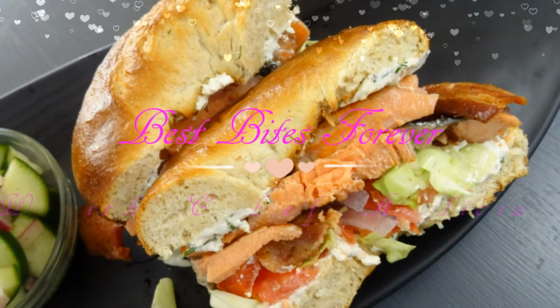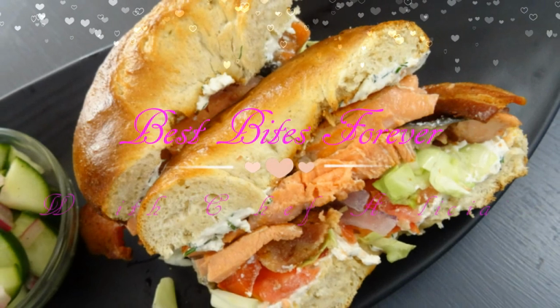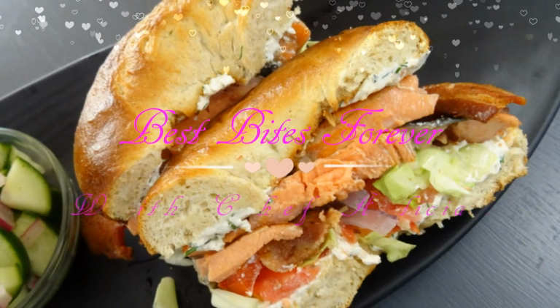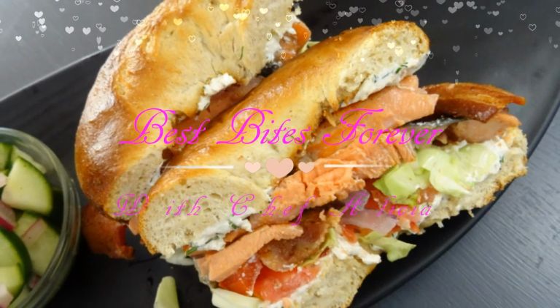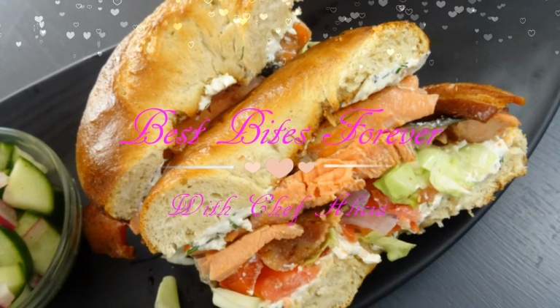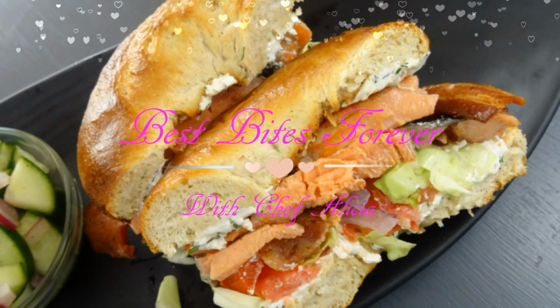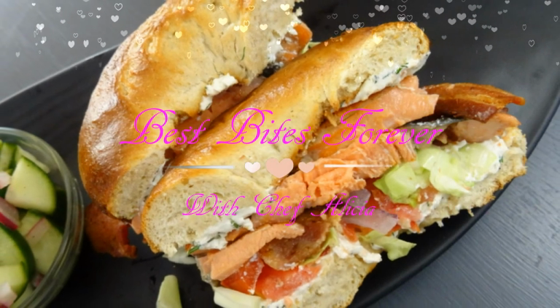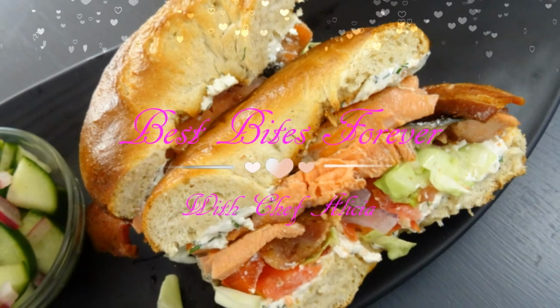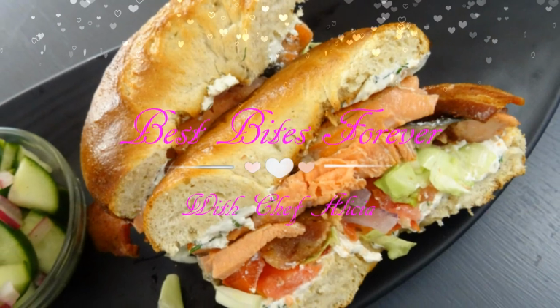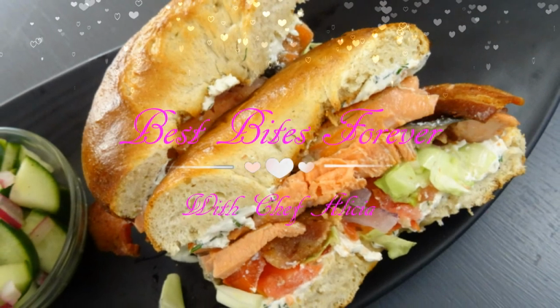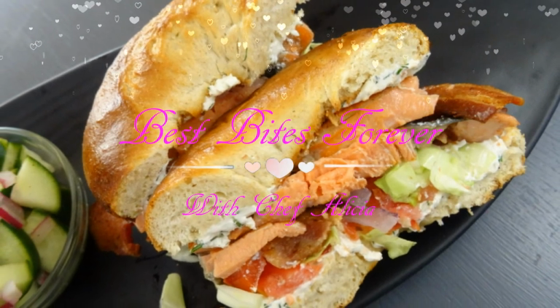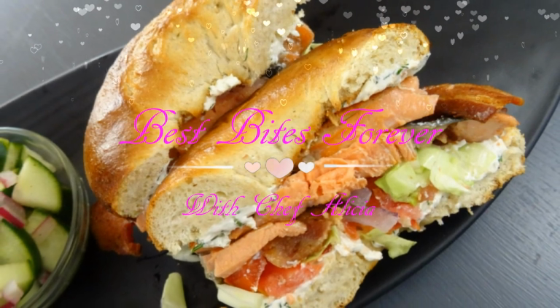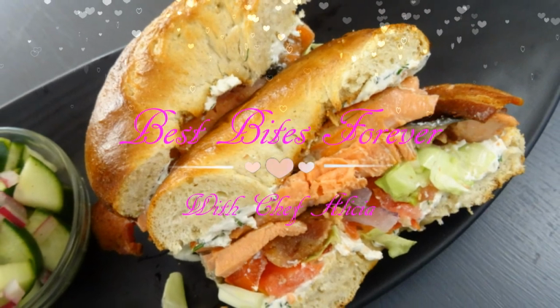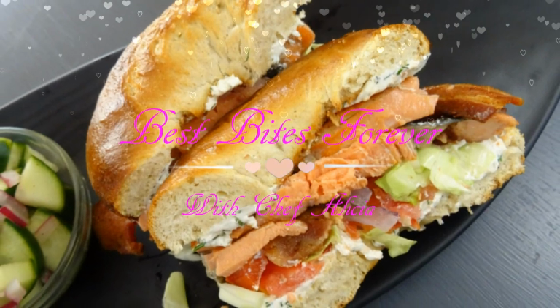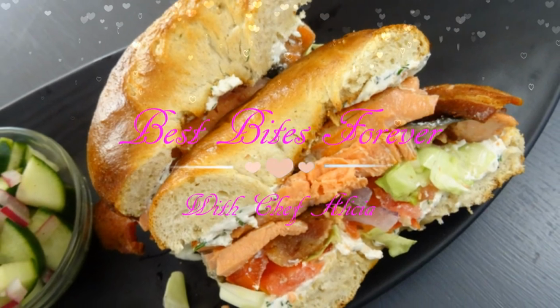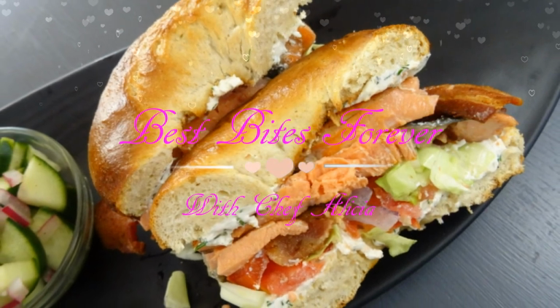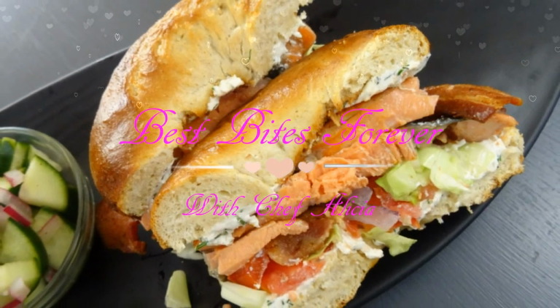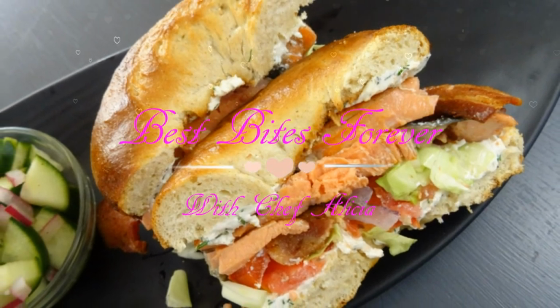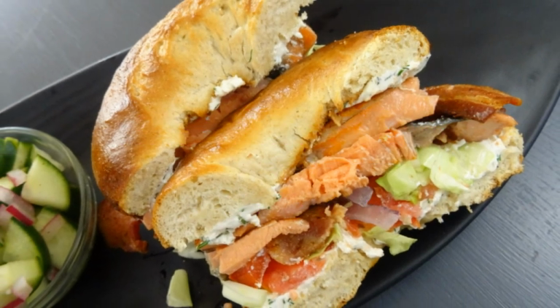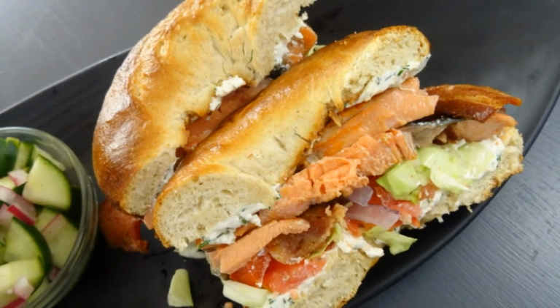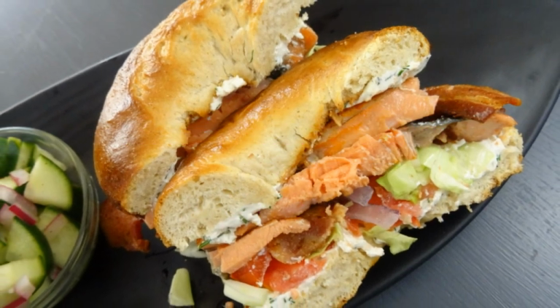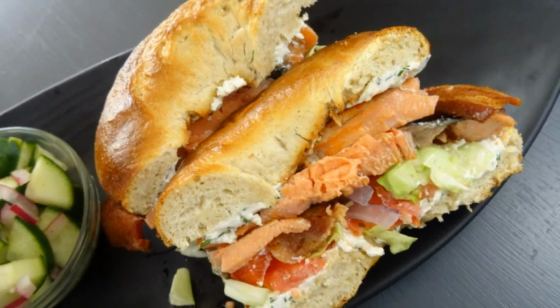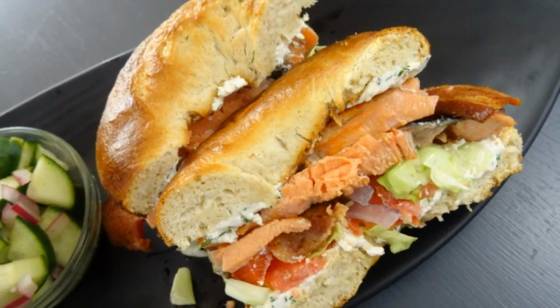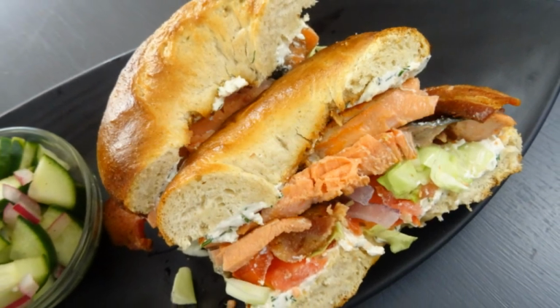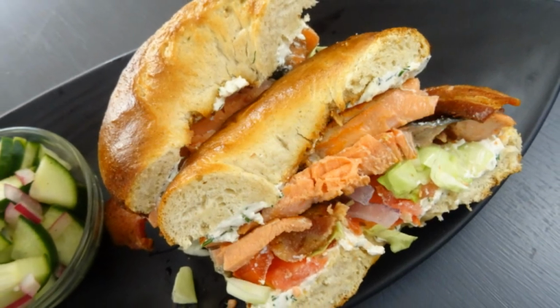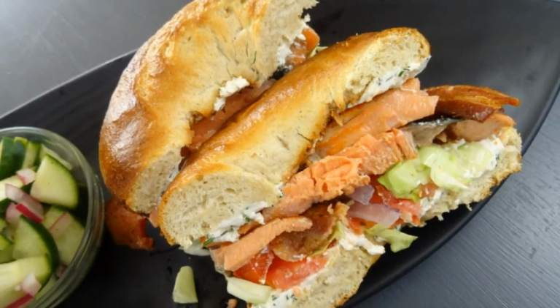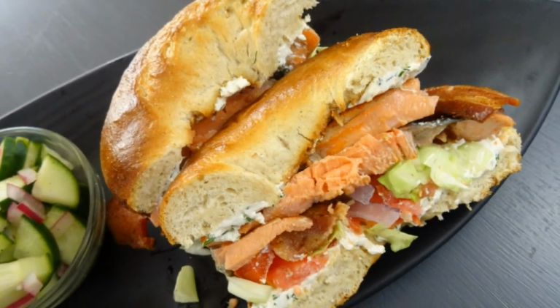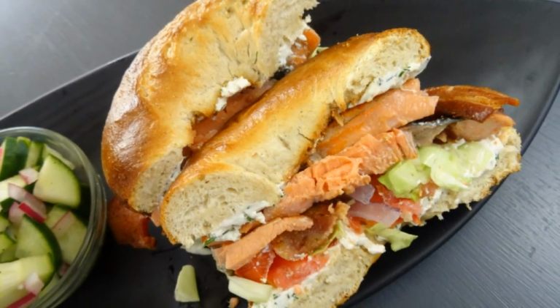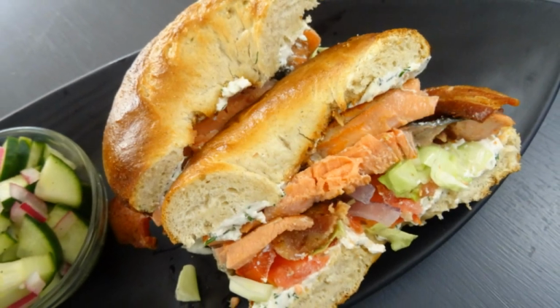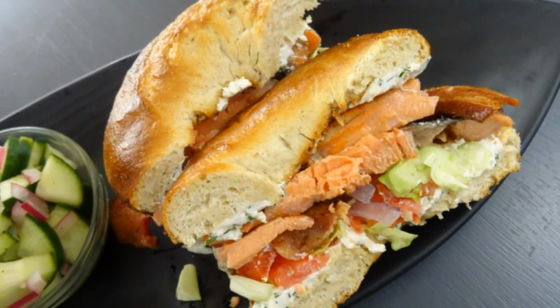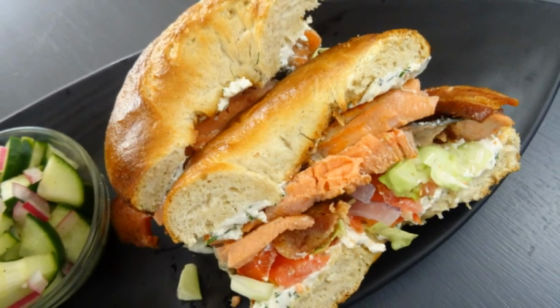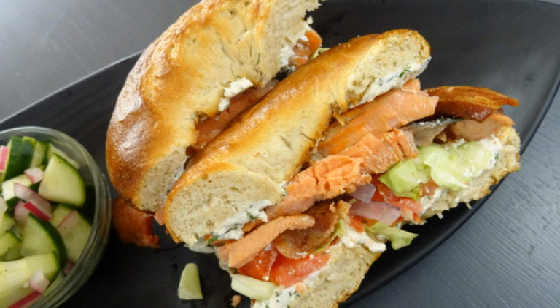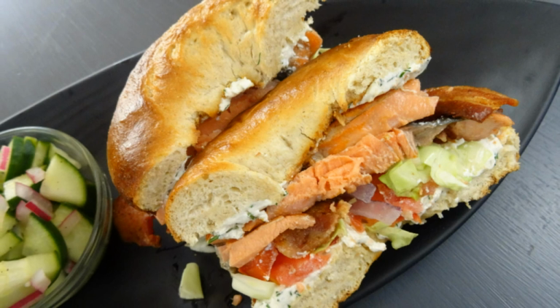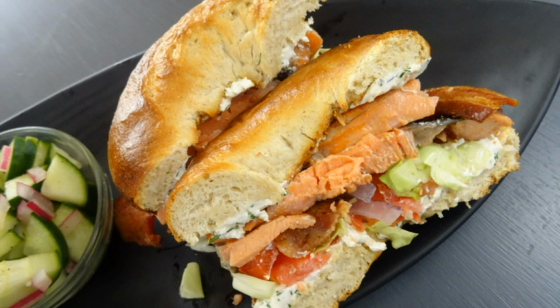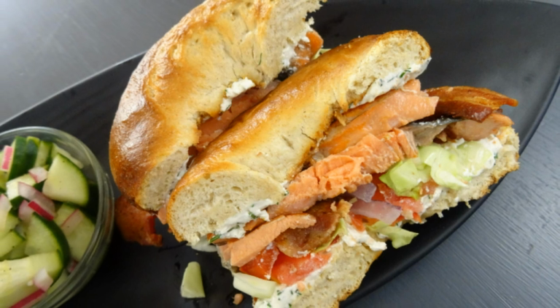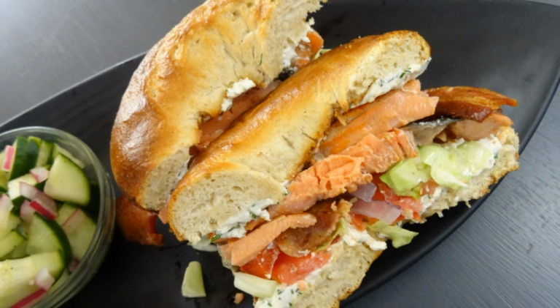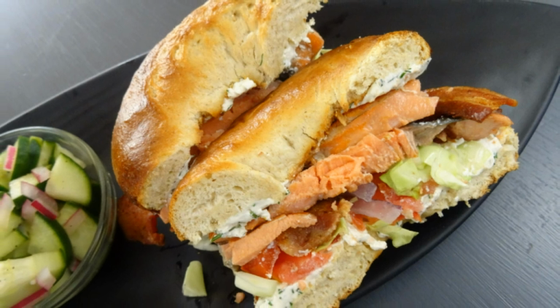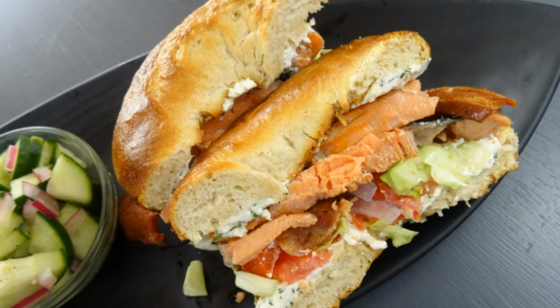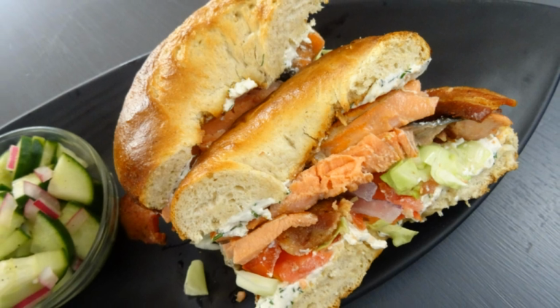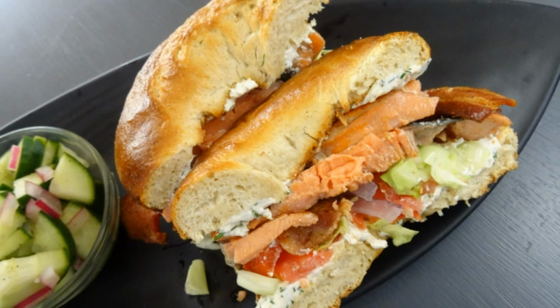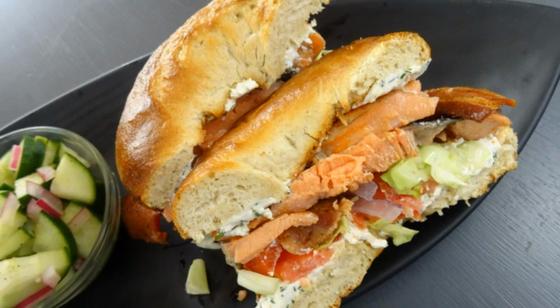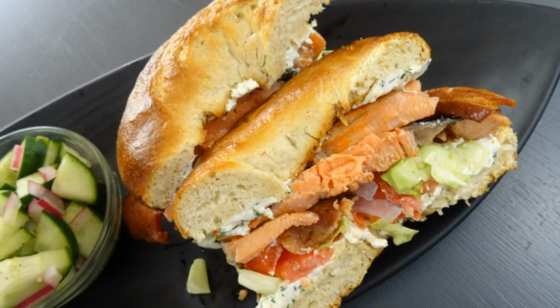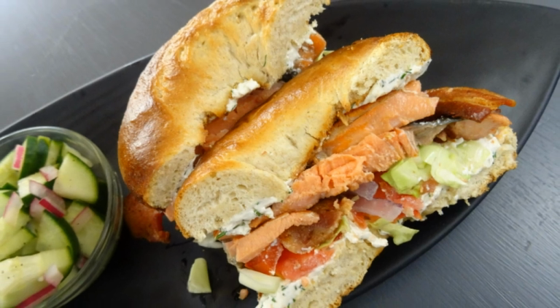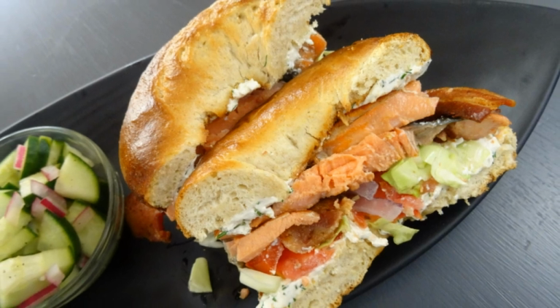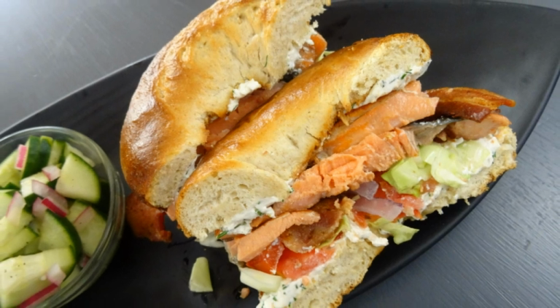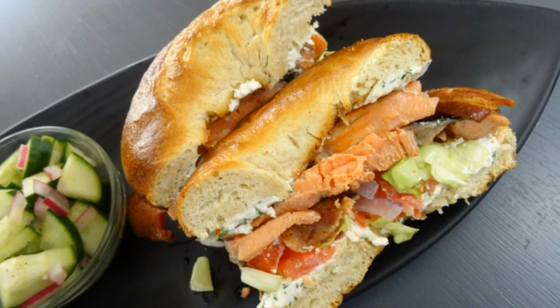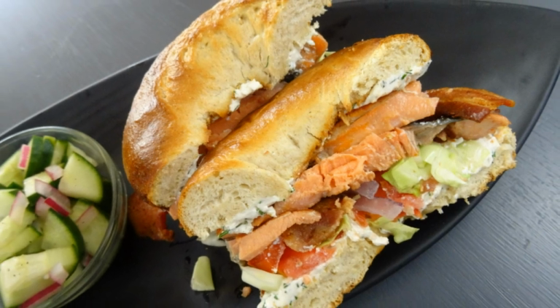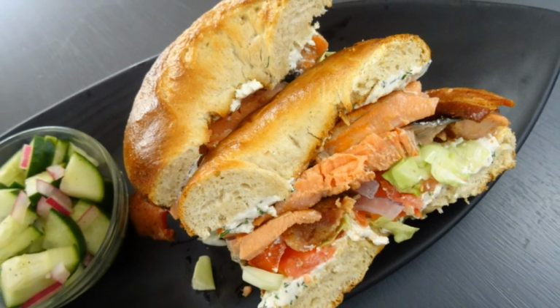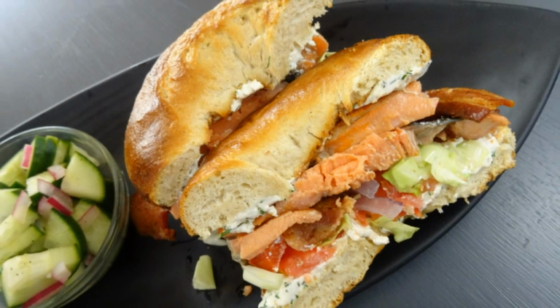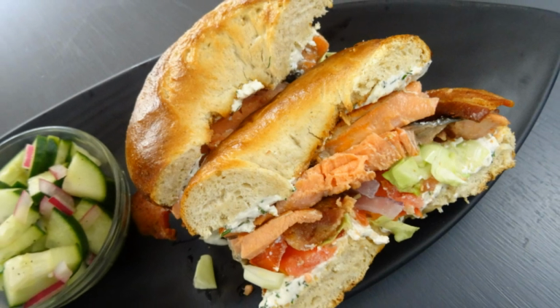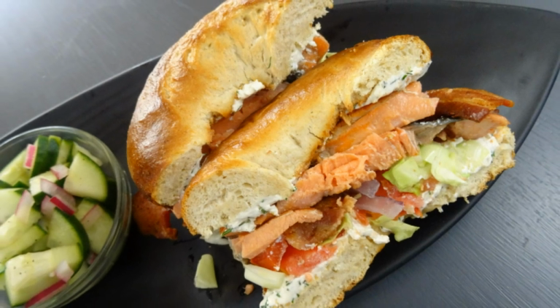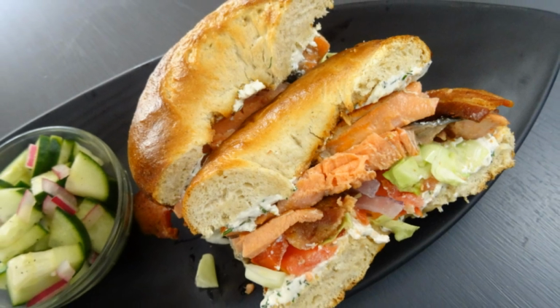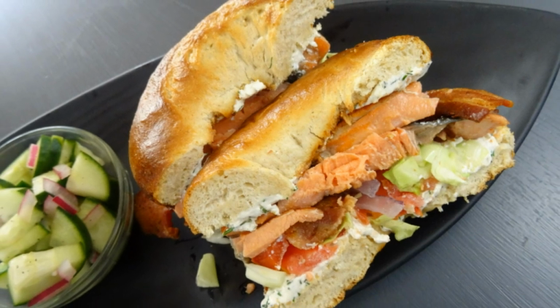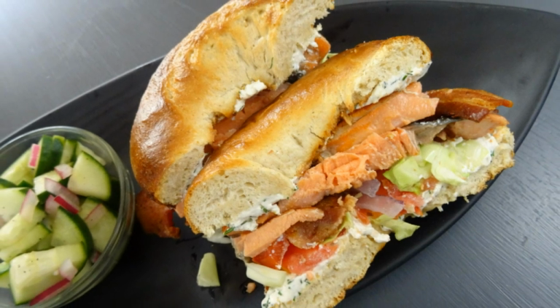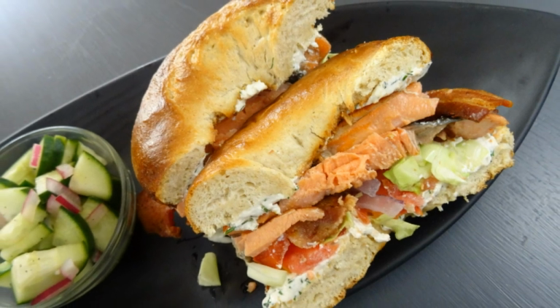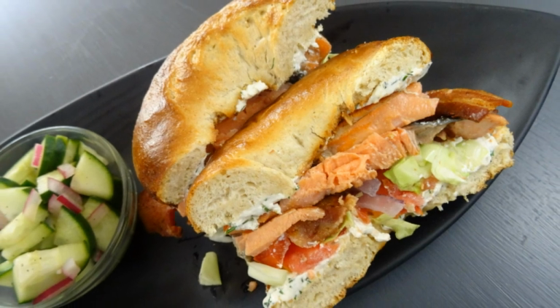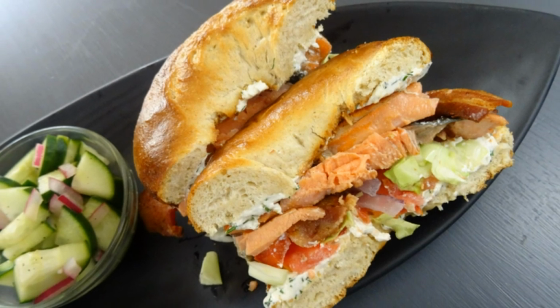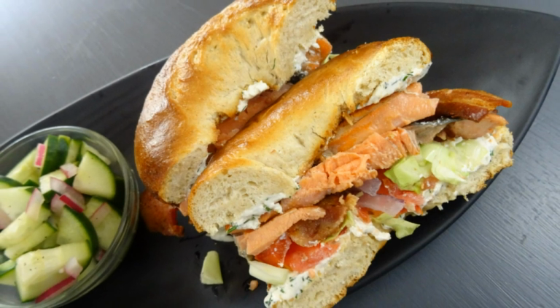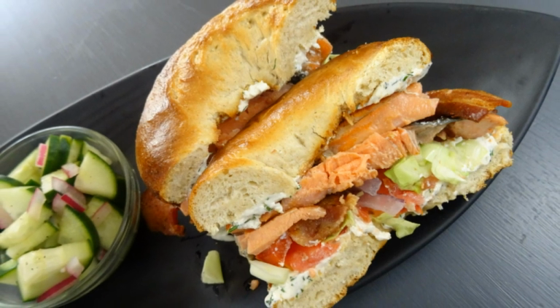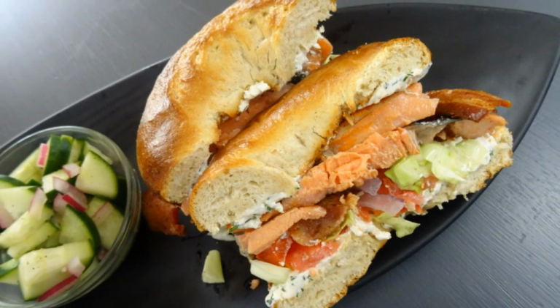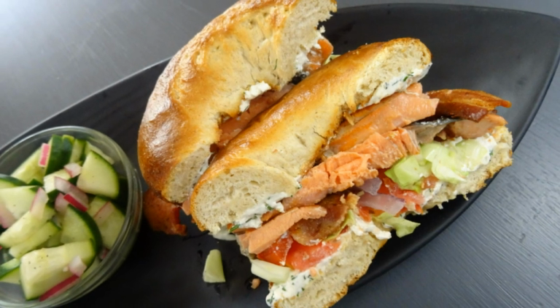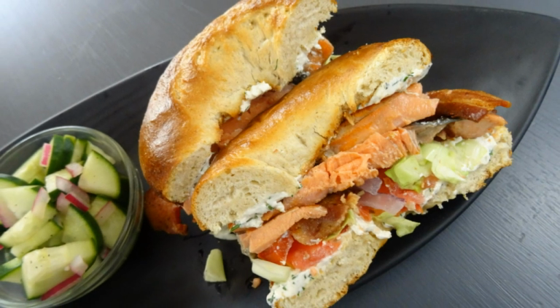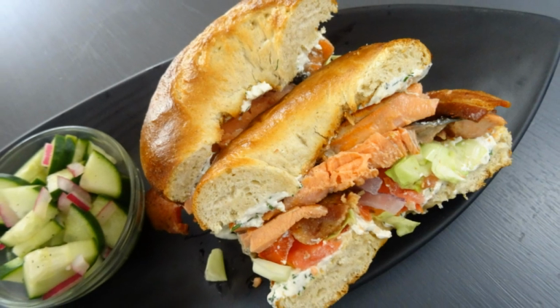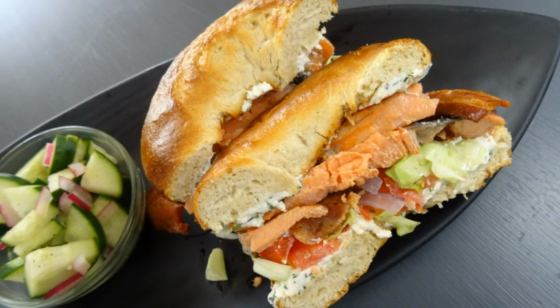Best Bites Forever! Hey, what's up everyone! I'm Chef Alicia and in this video I'm making a salmon BLT. Let's rock it out!